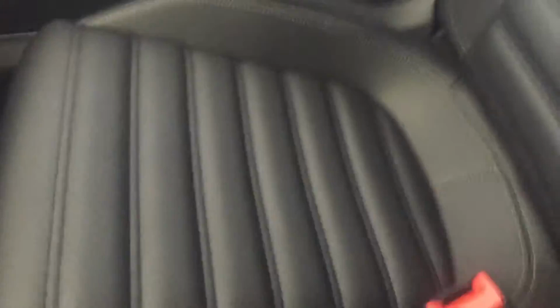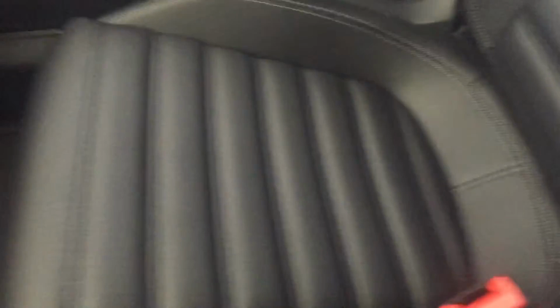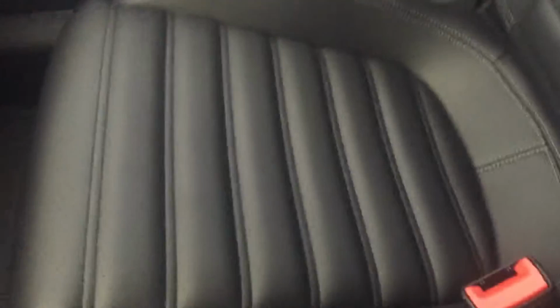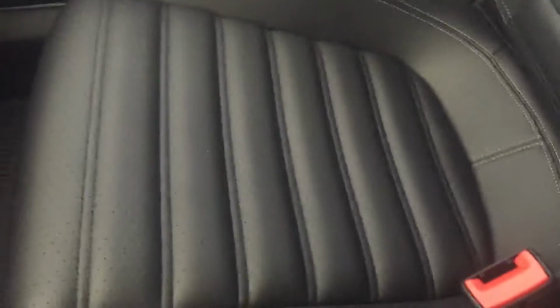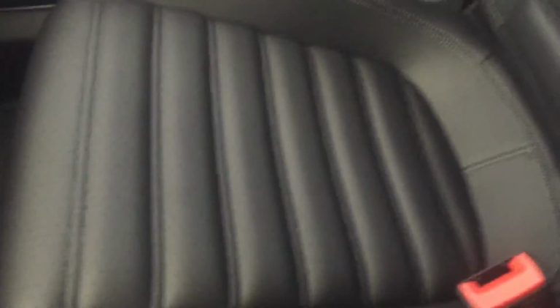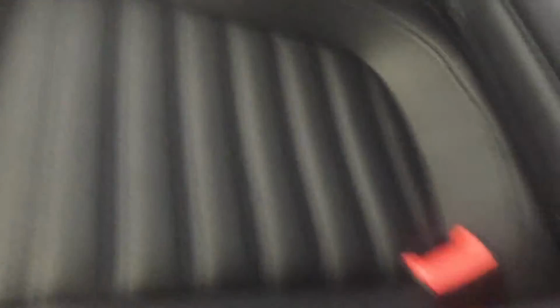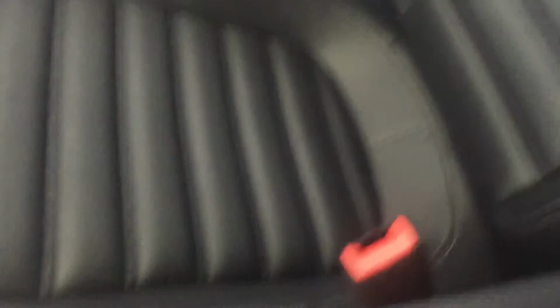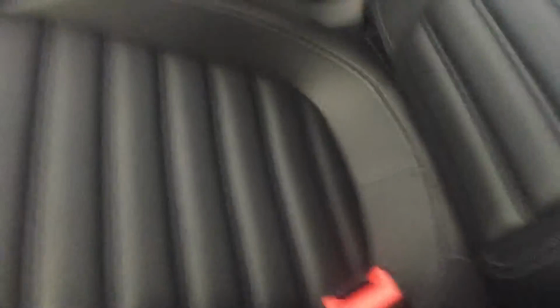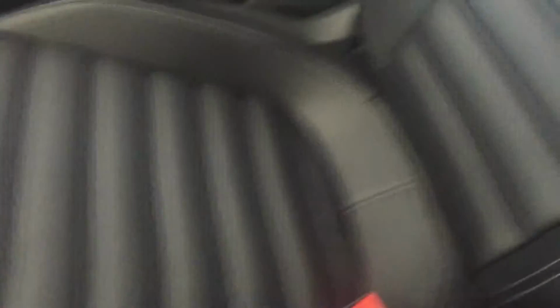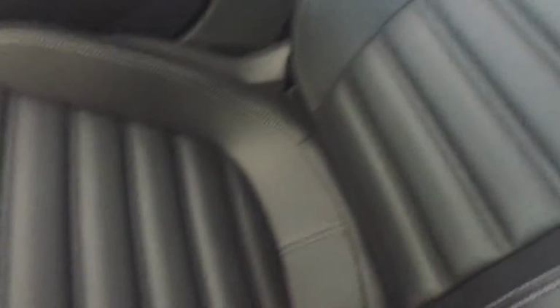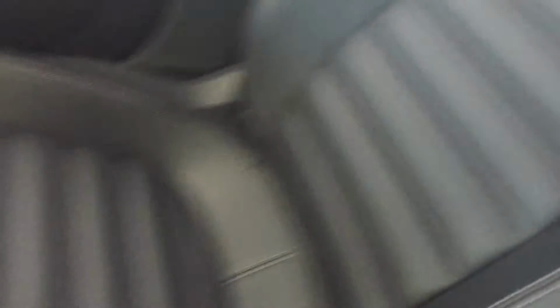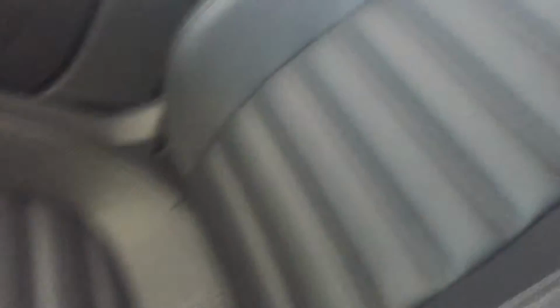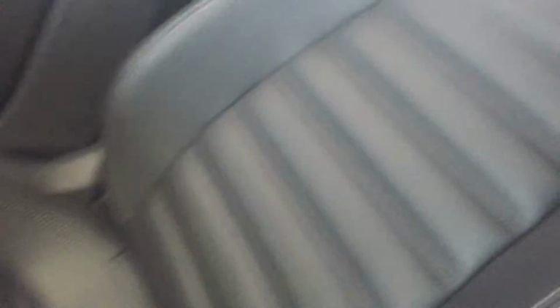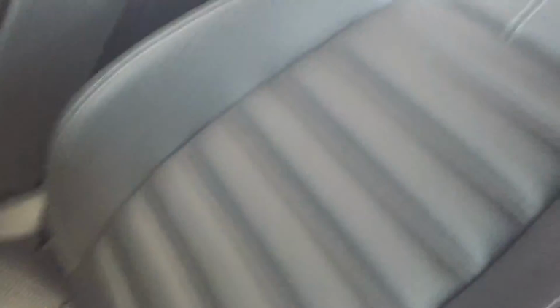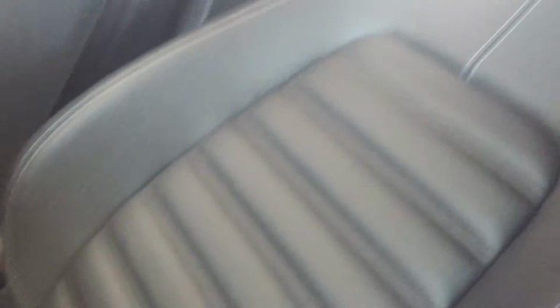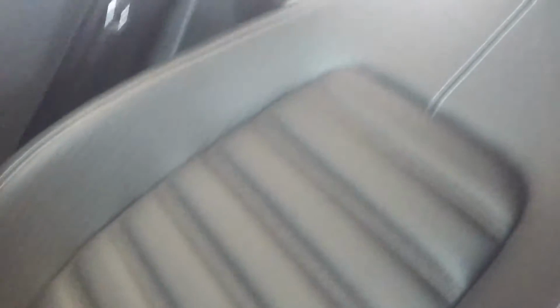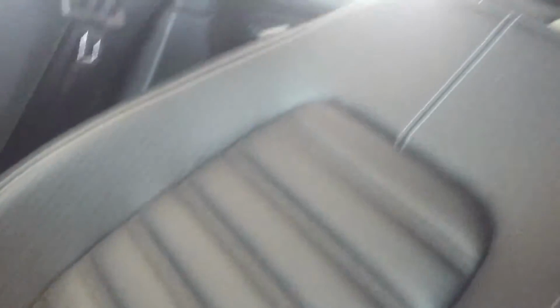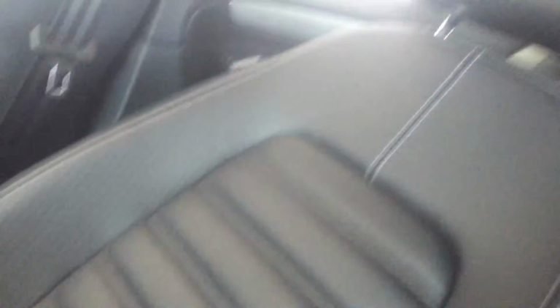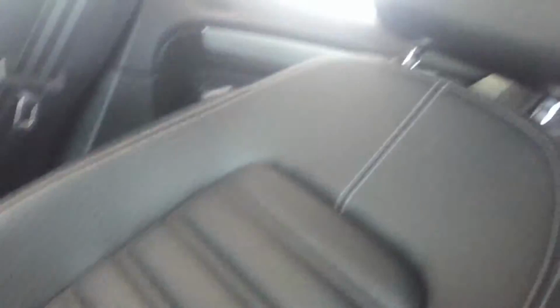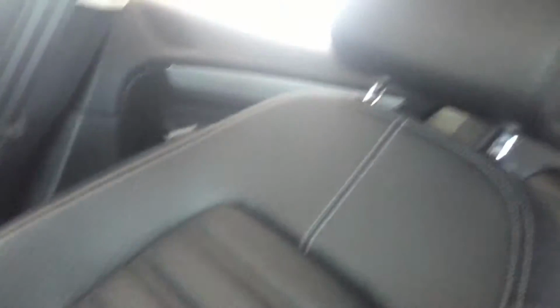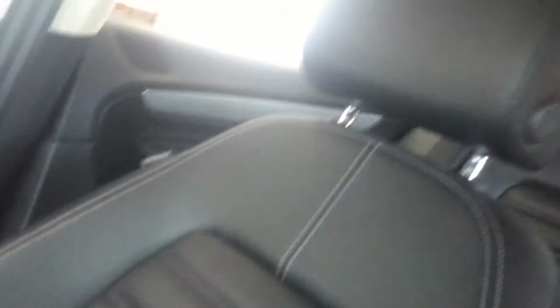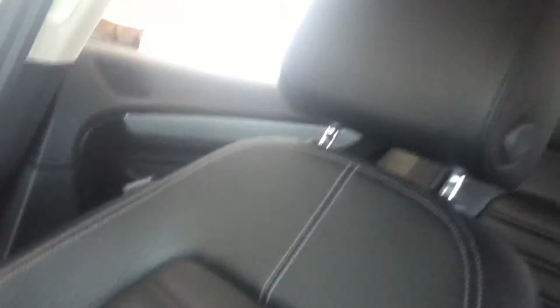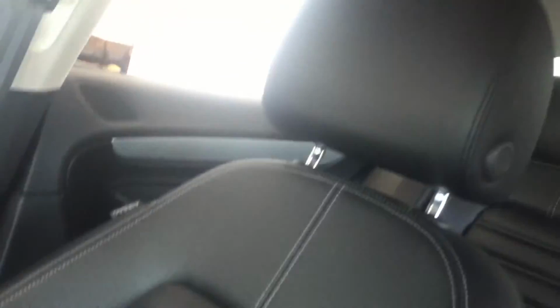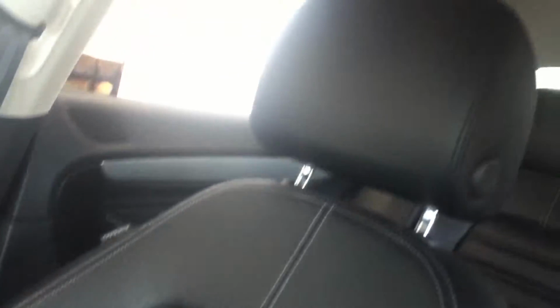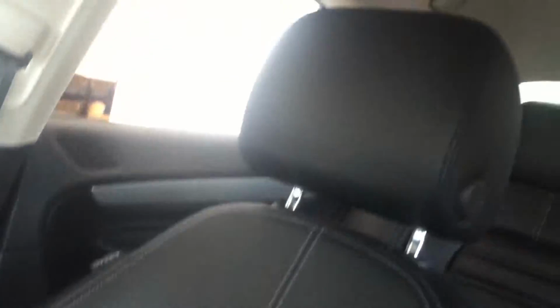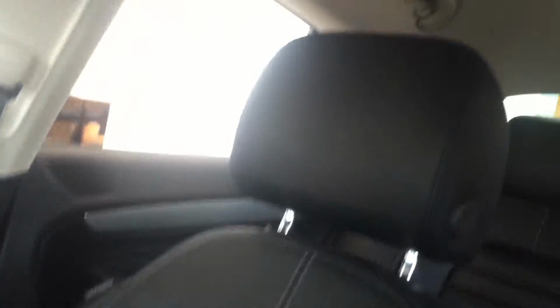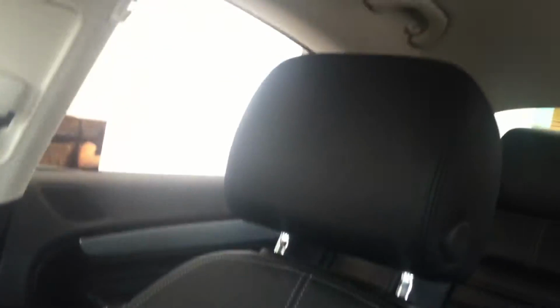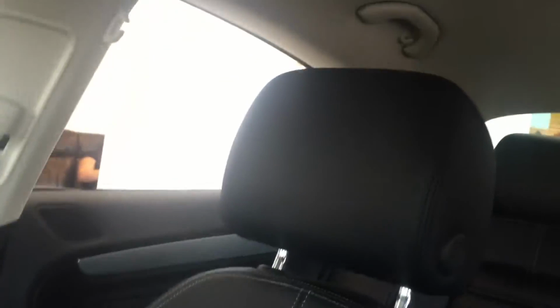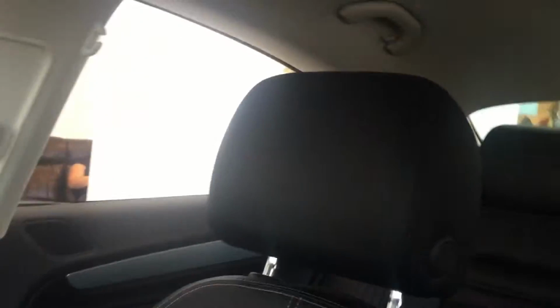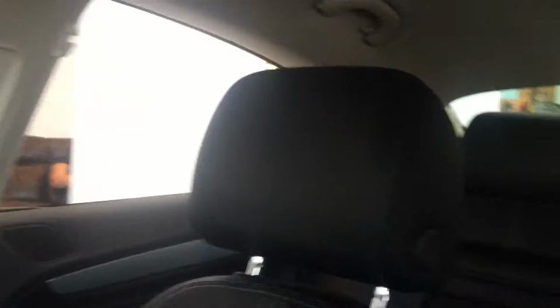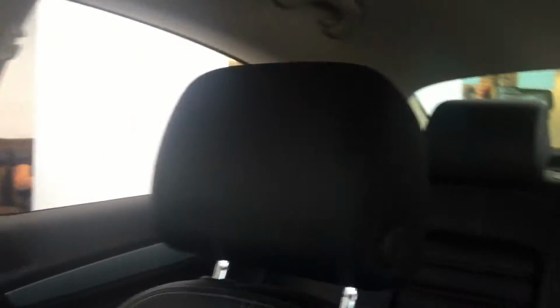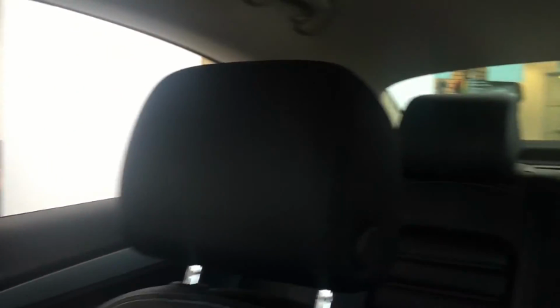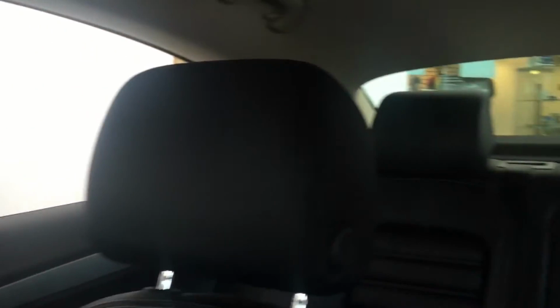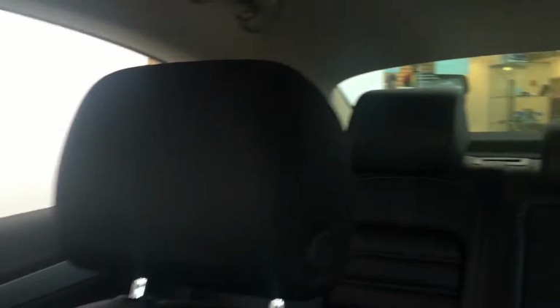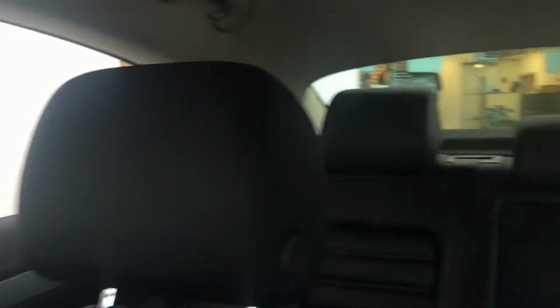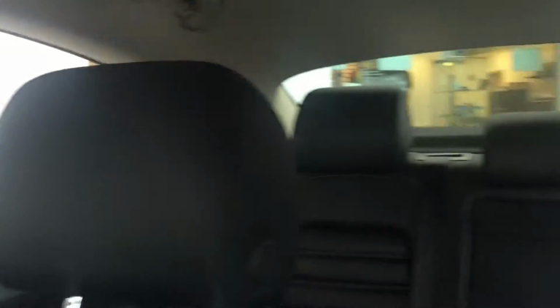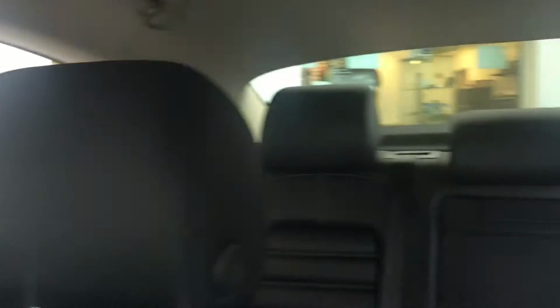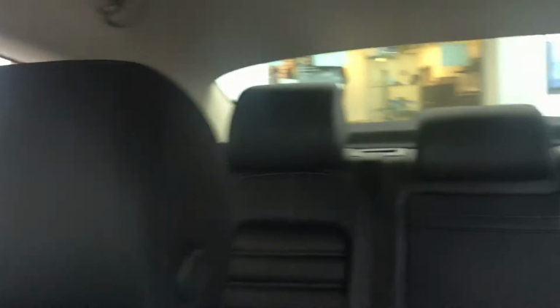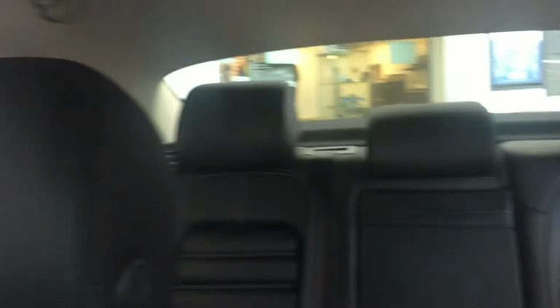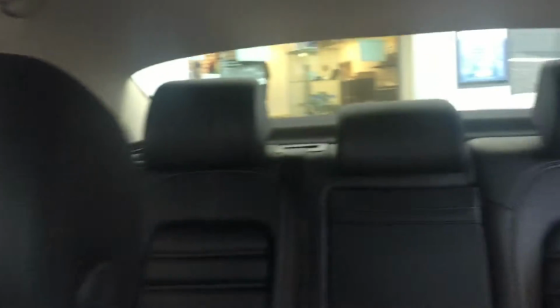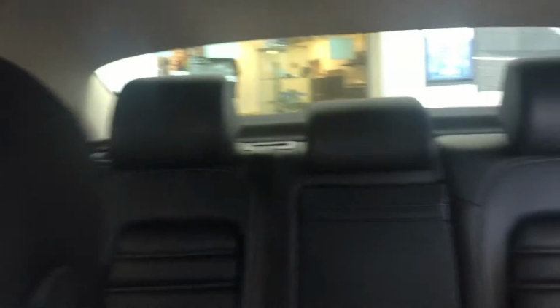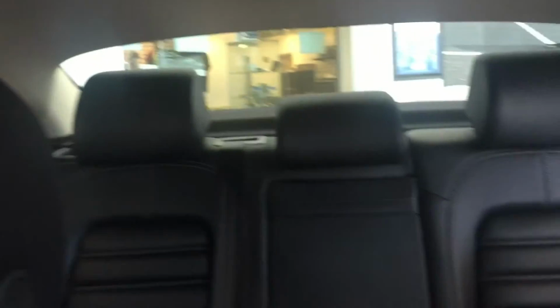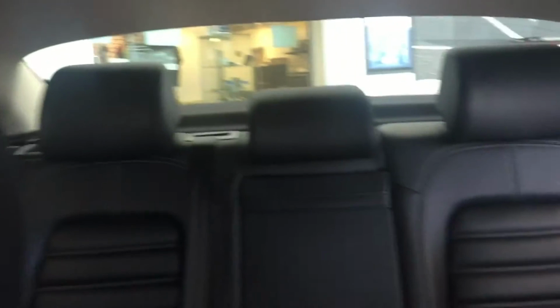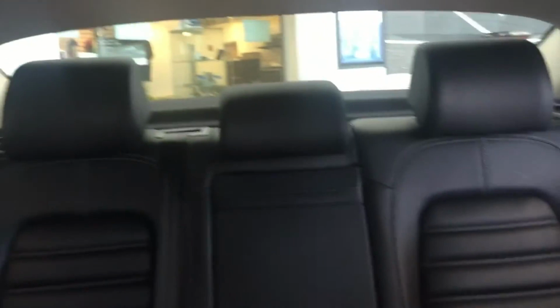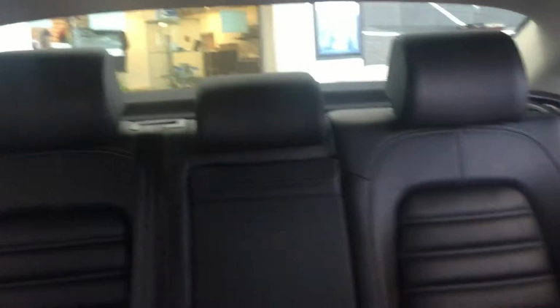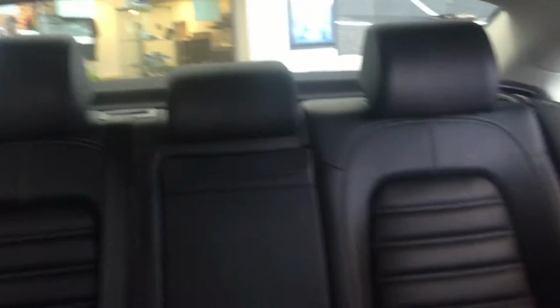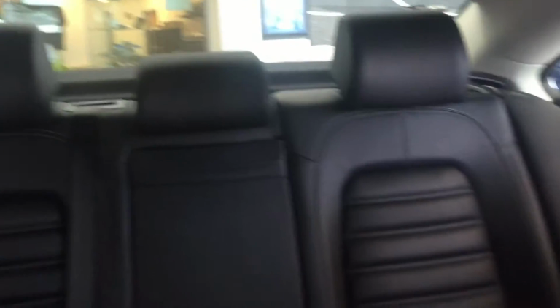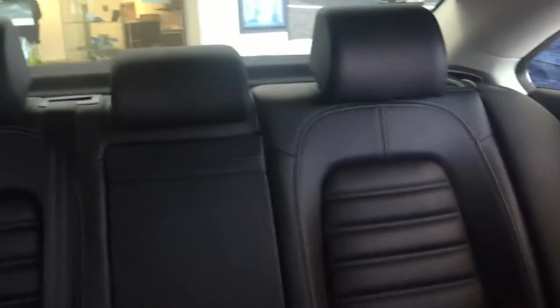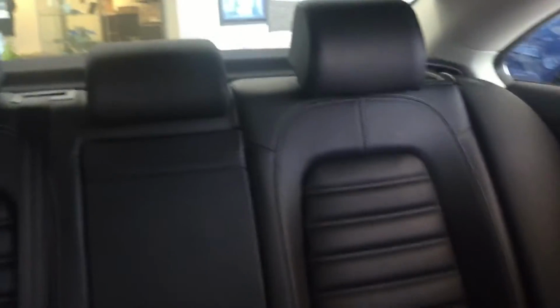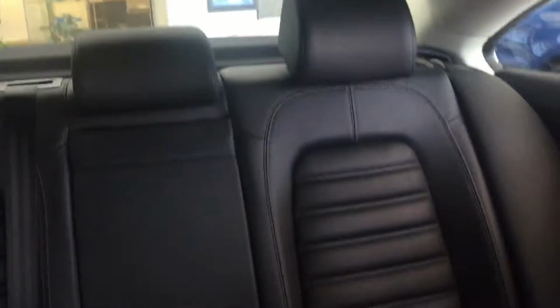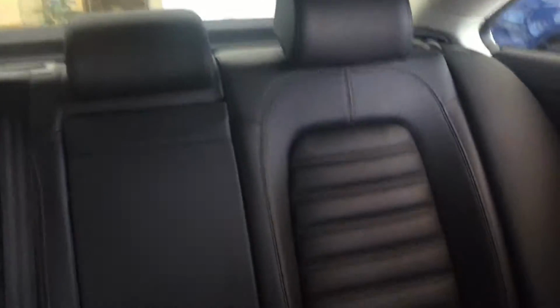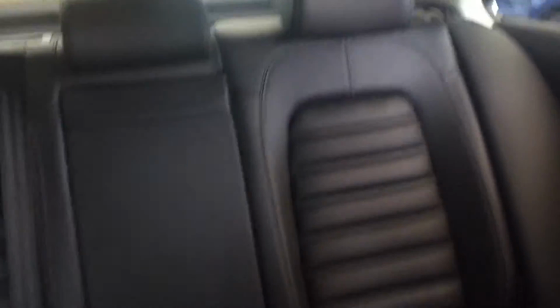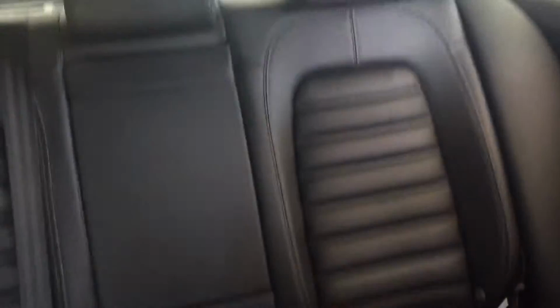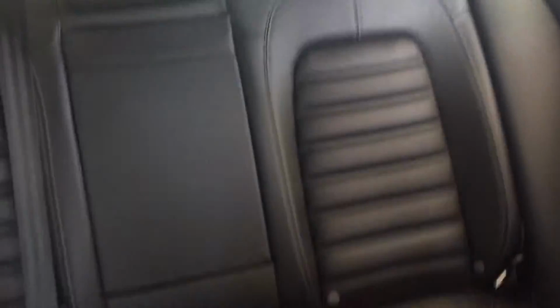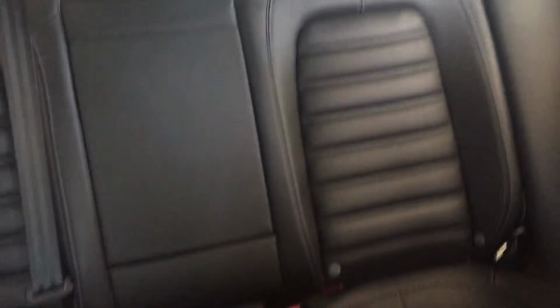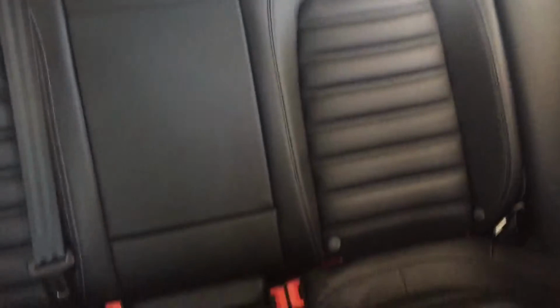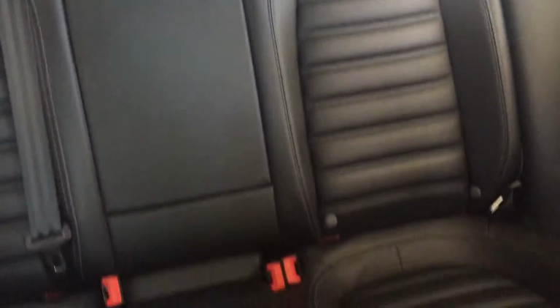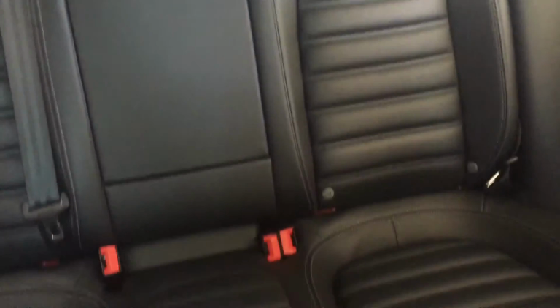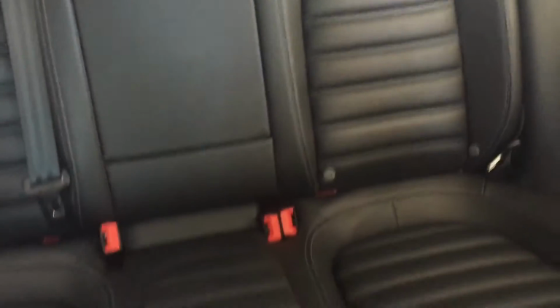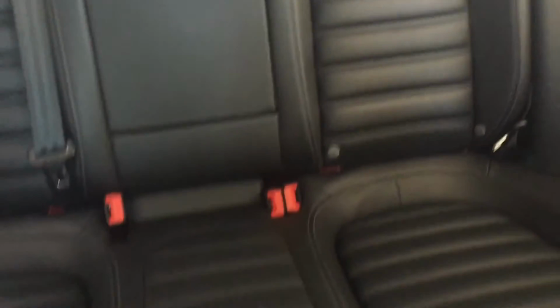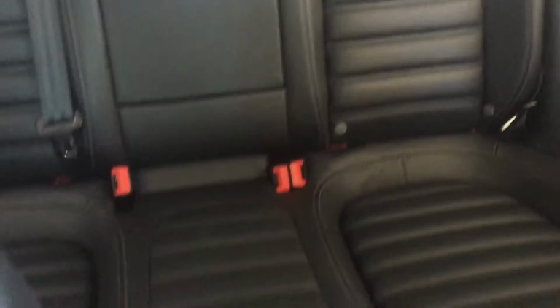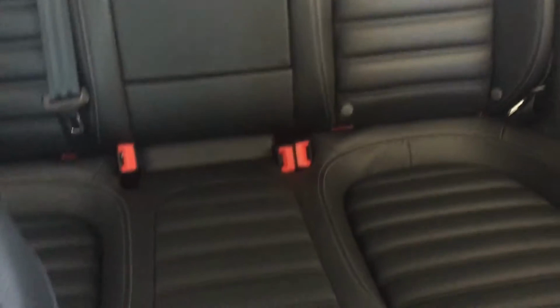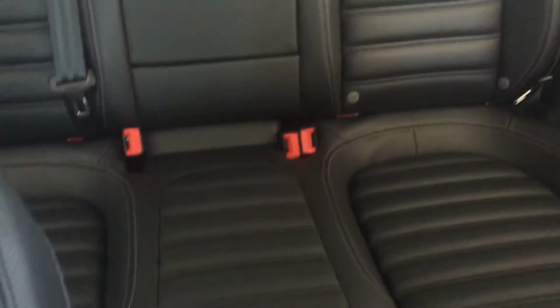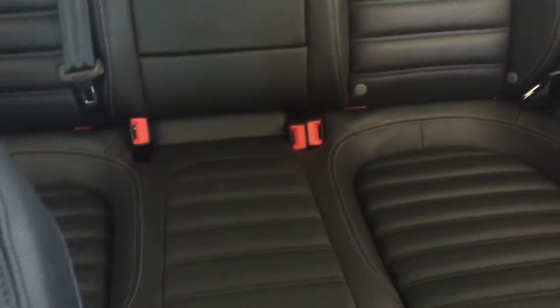This one does have the black leatherette interior, and very spacious back seats.